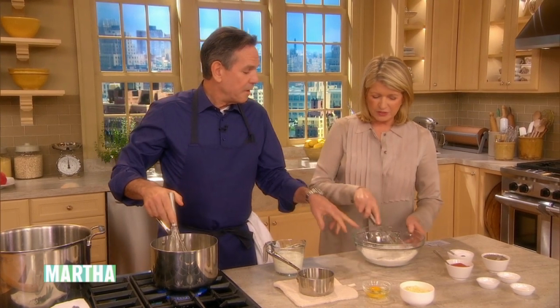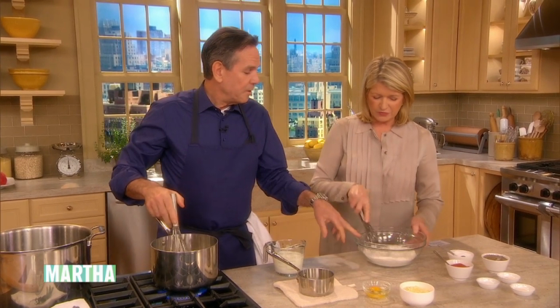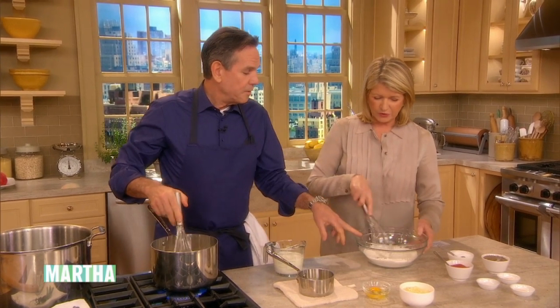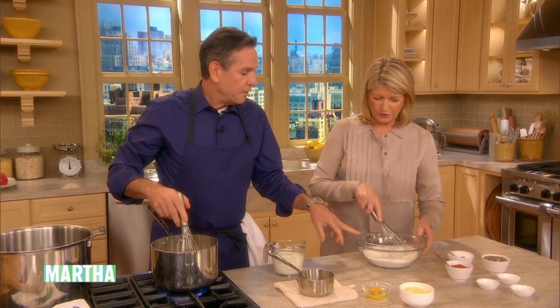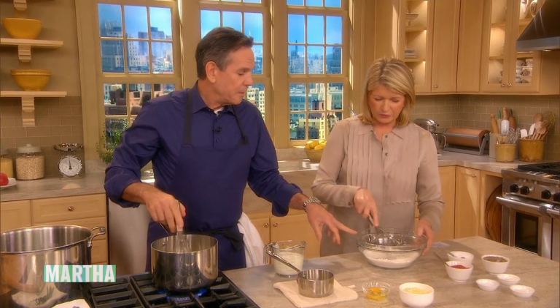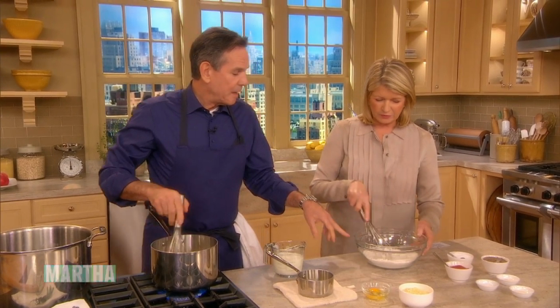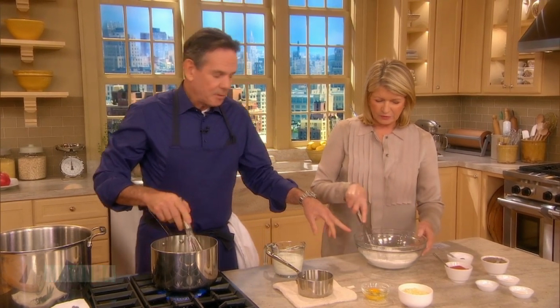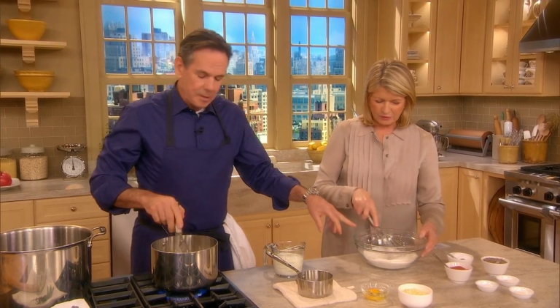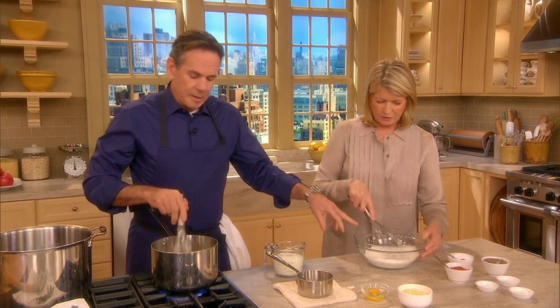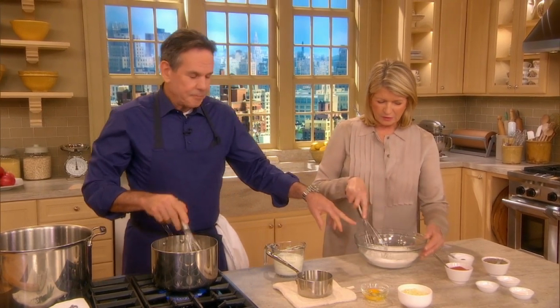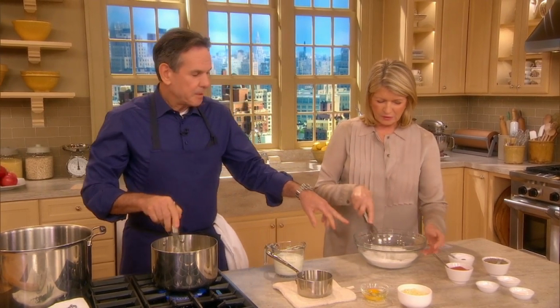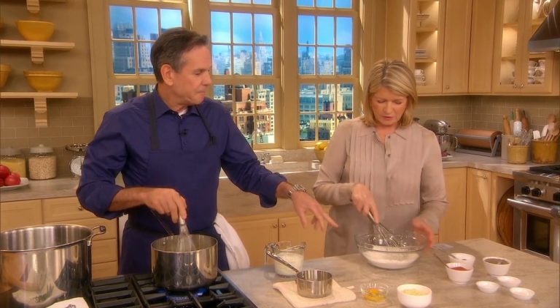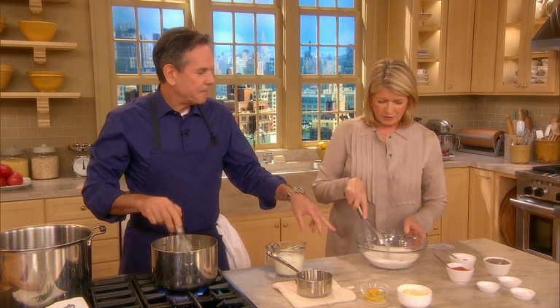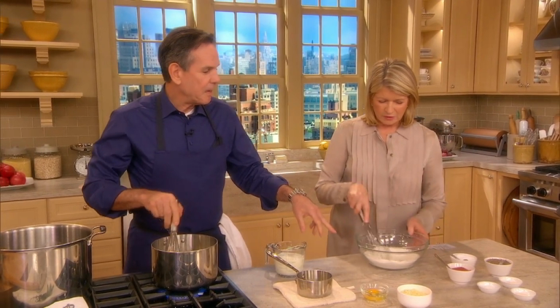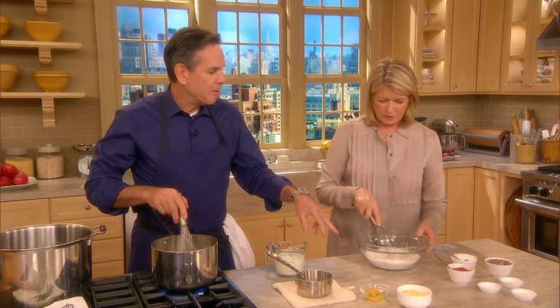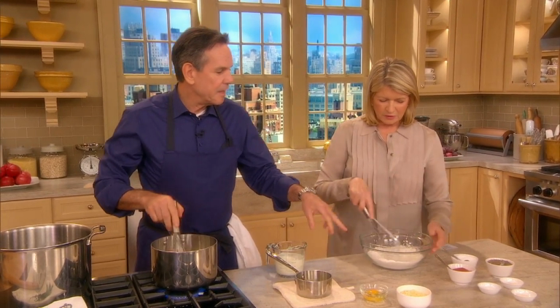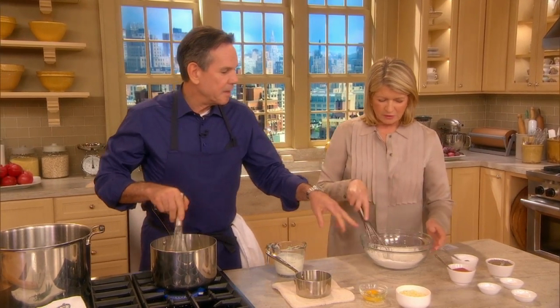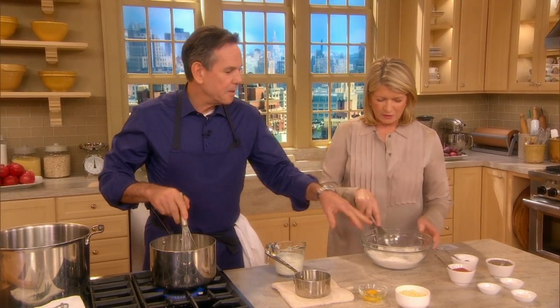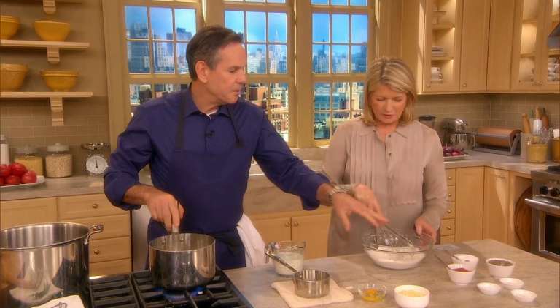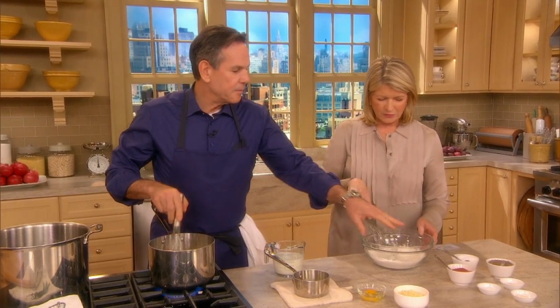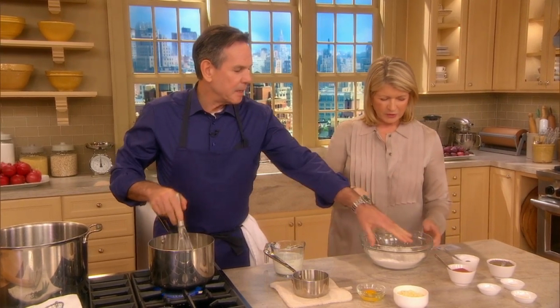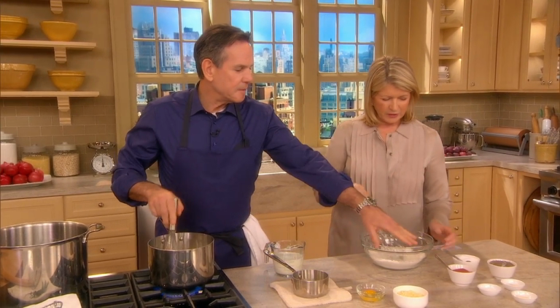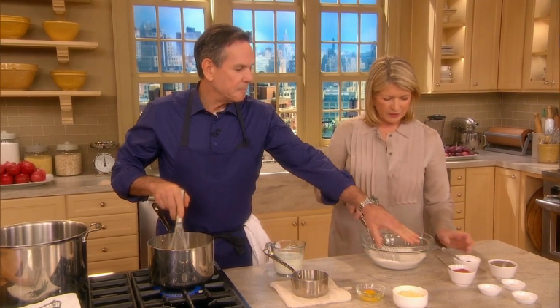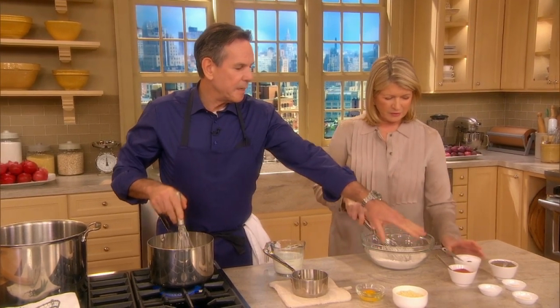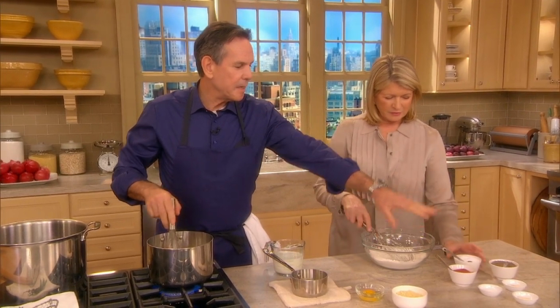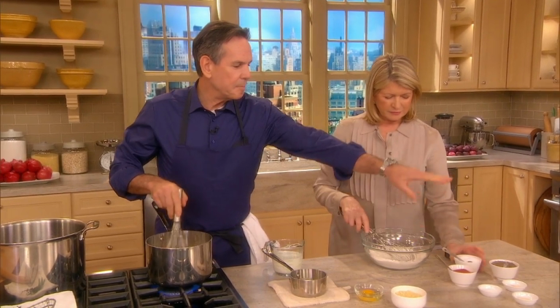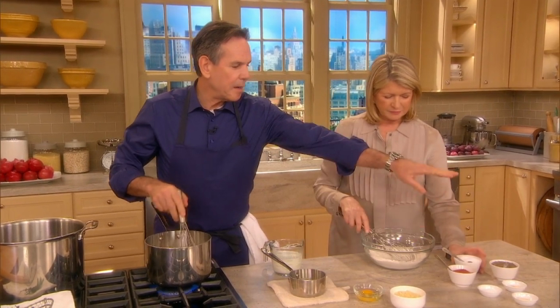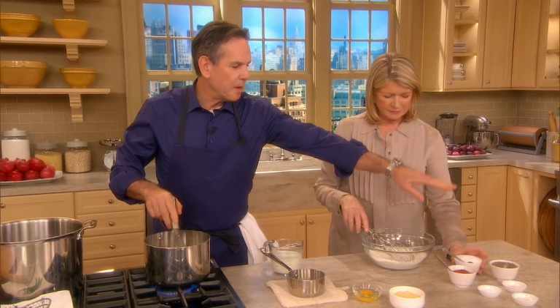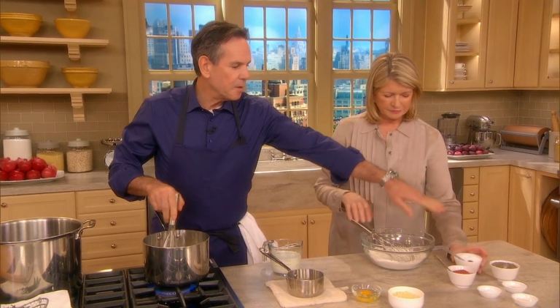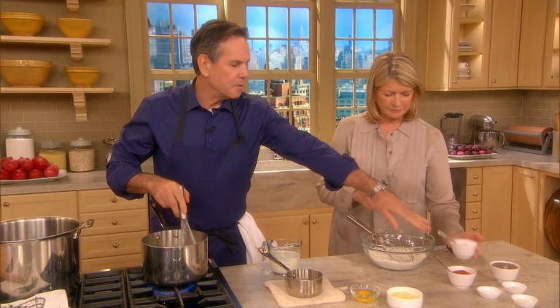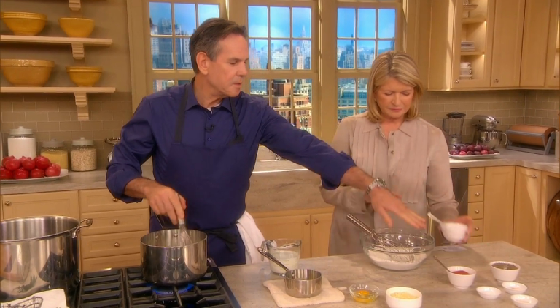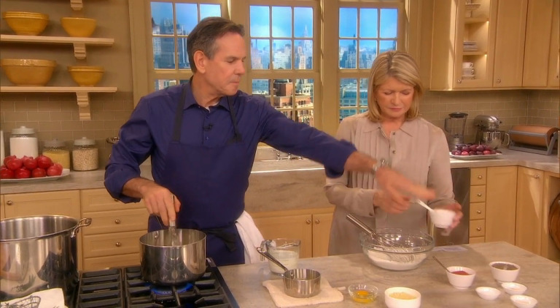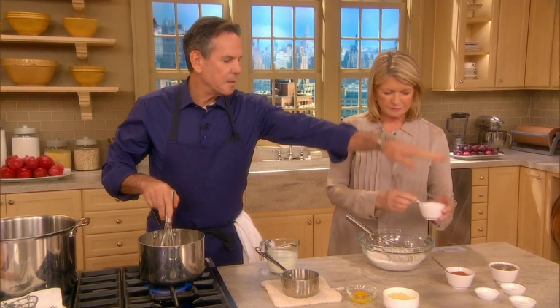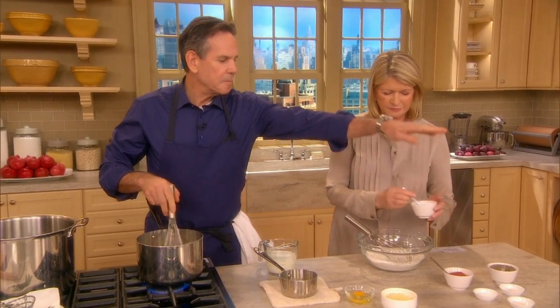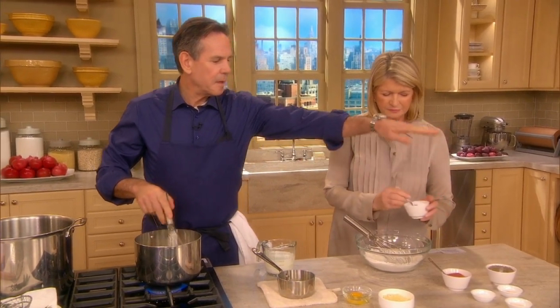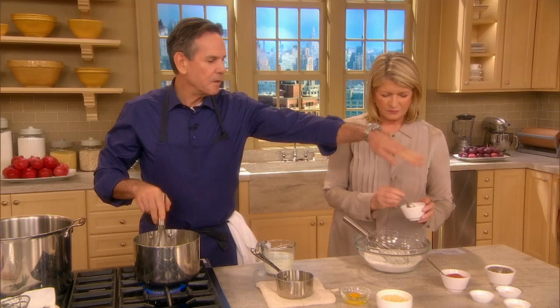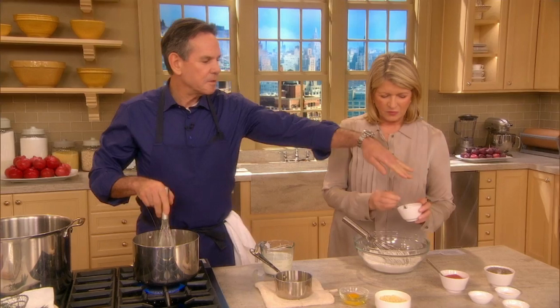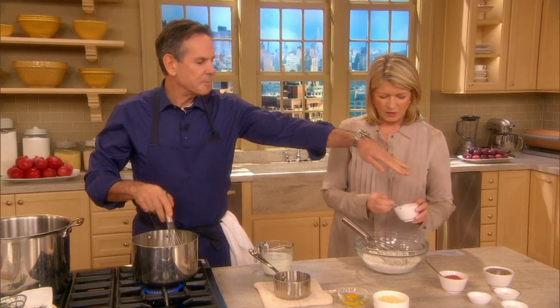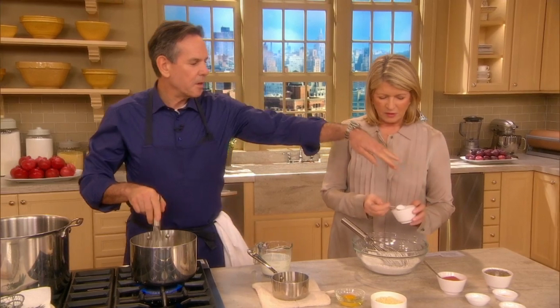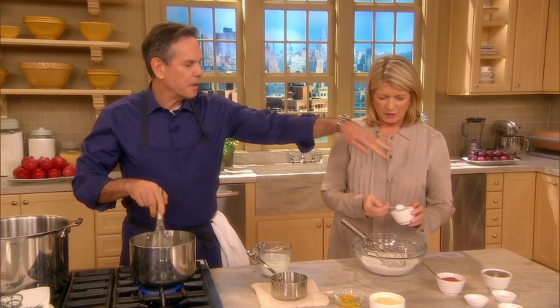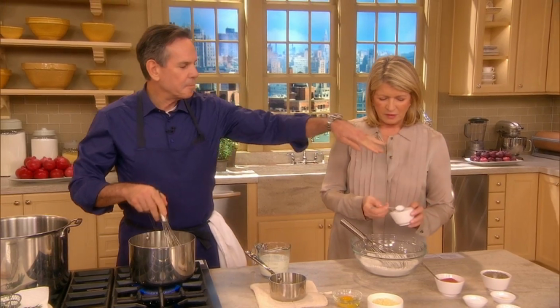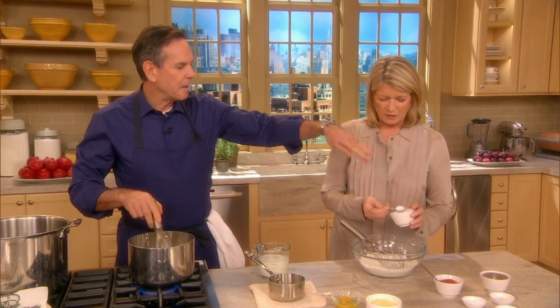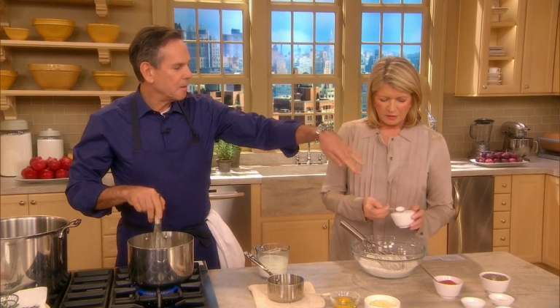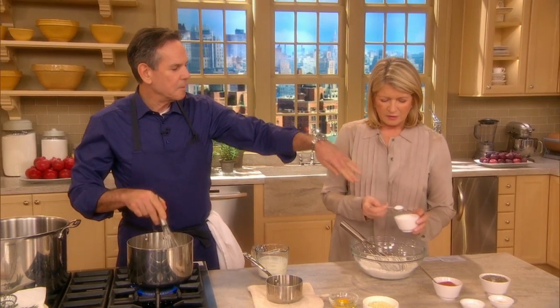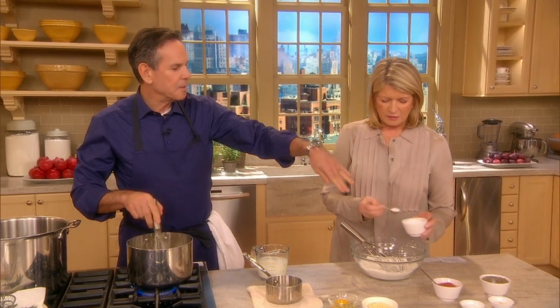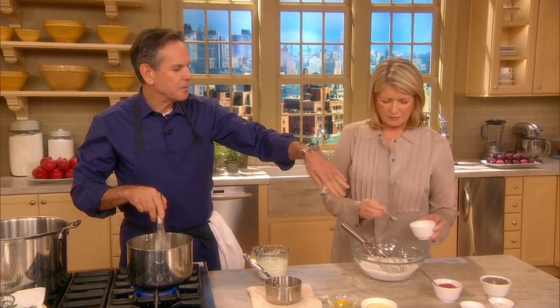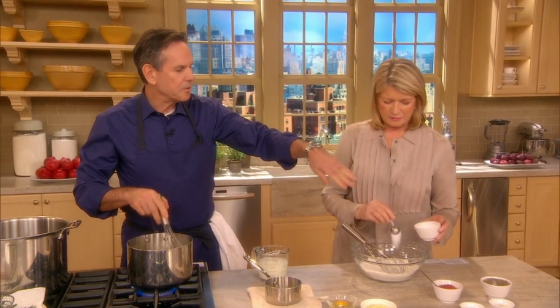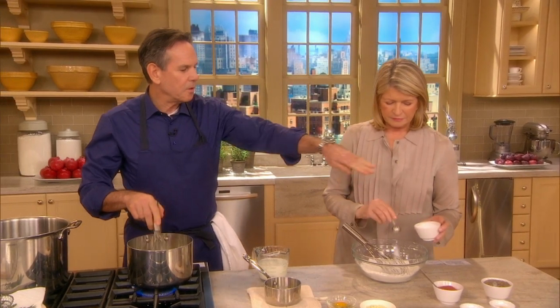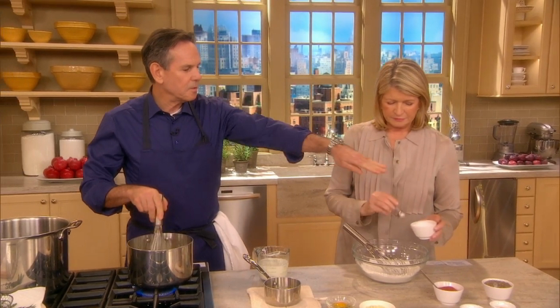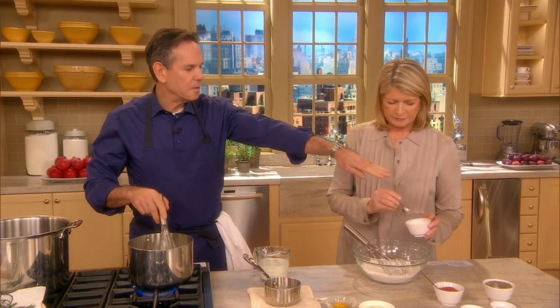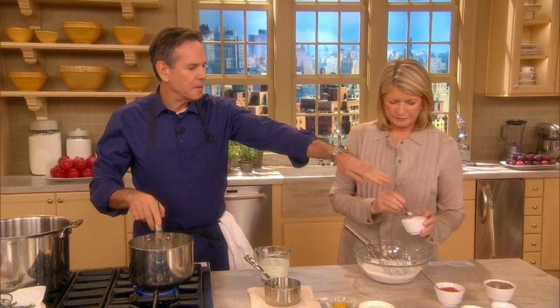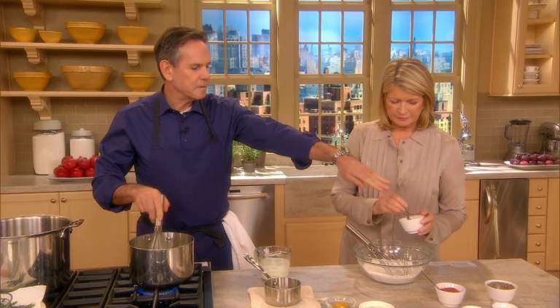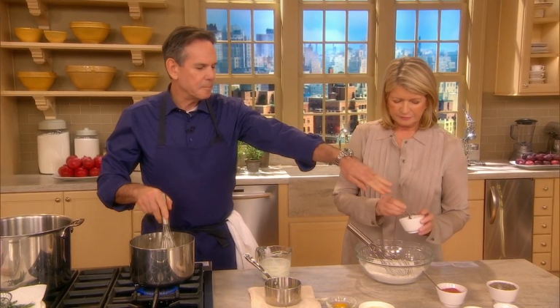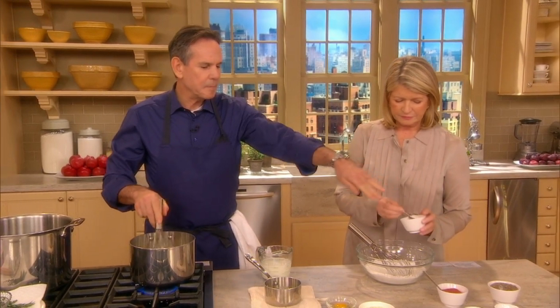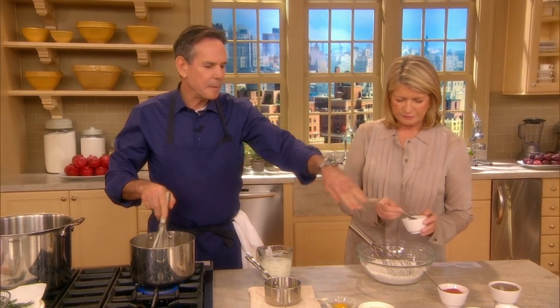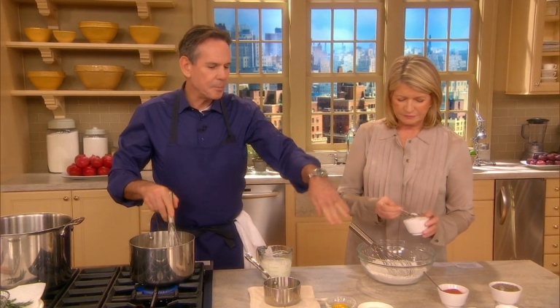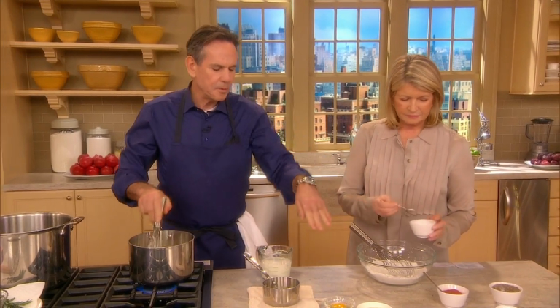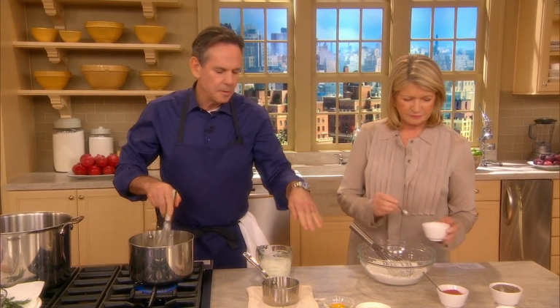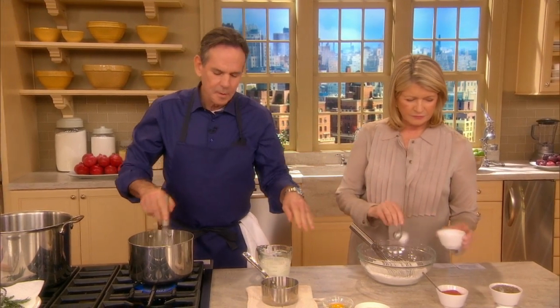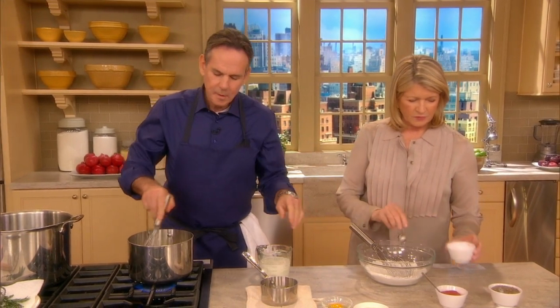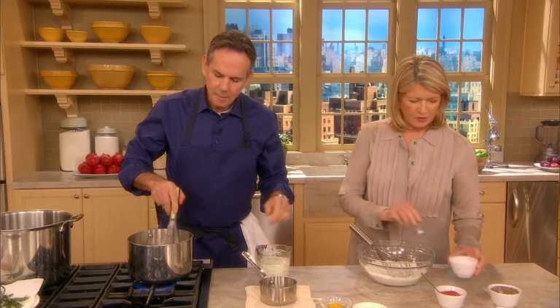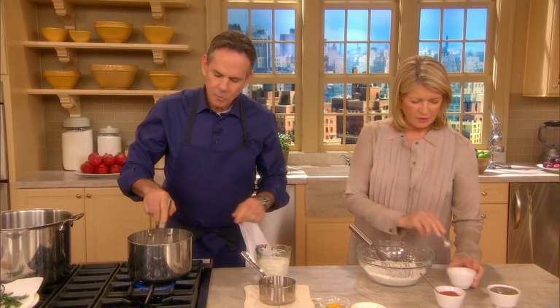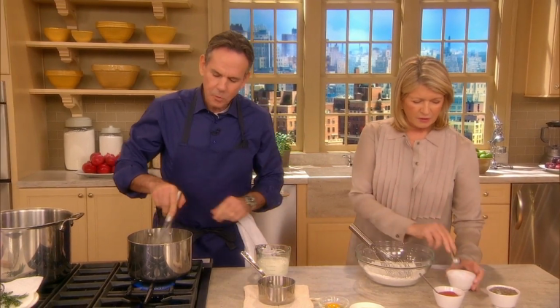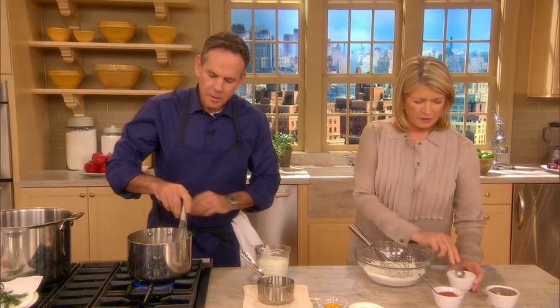We have our cup-for-cup flour here, you've got some baking powder, some onion powder, some garlic powder, a little bit of salt, some pepper, of course.